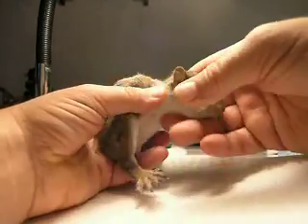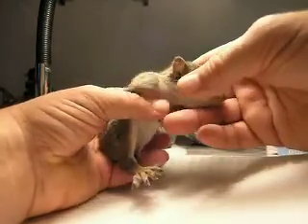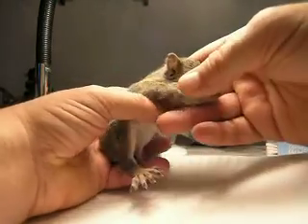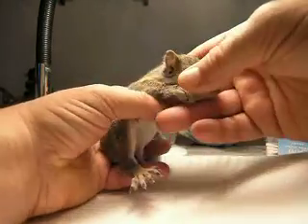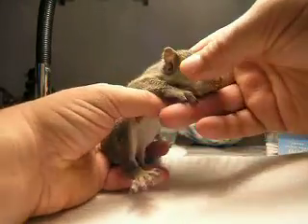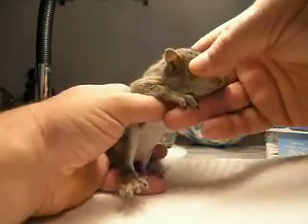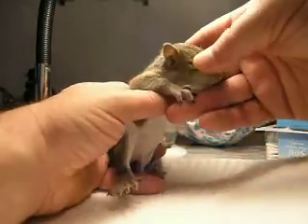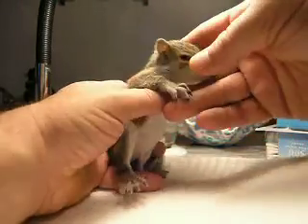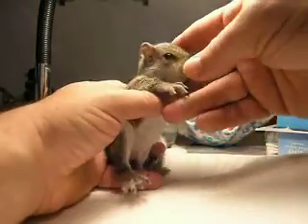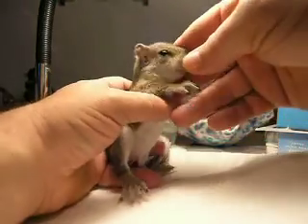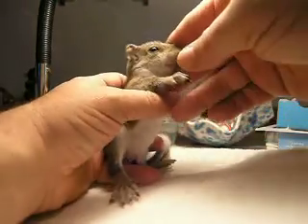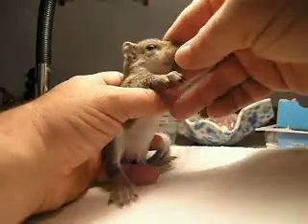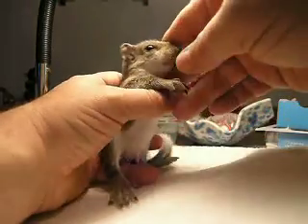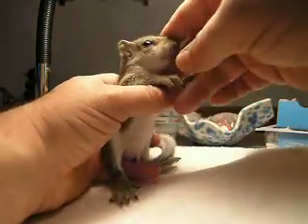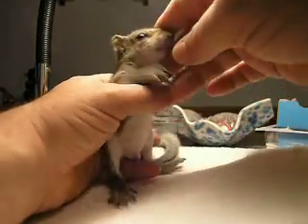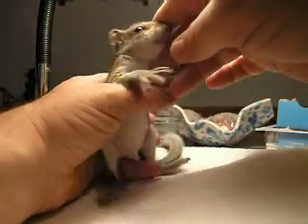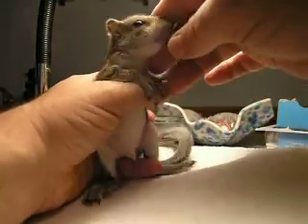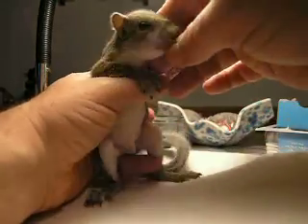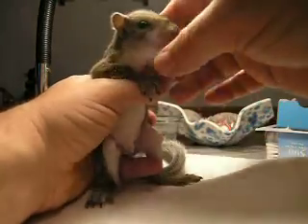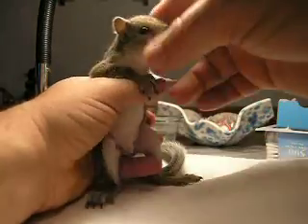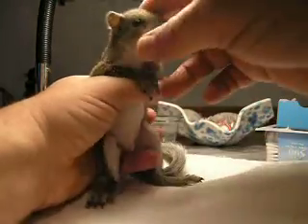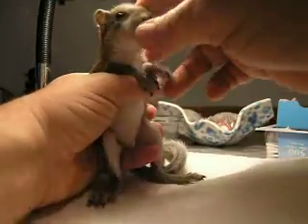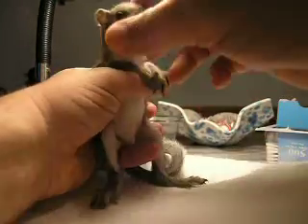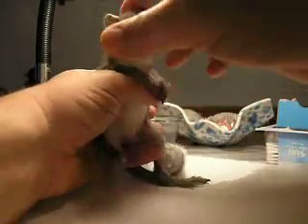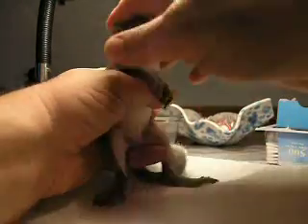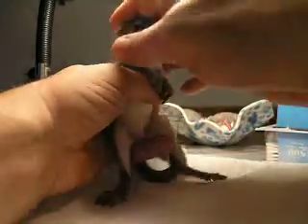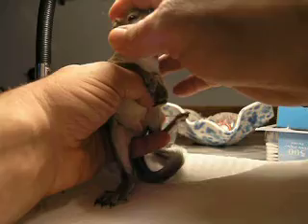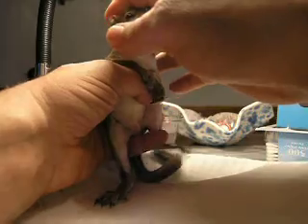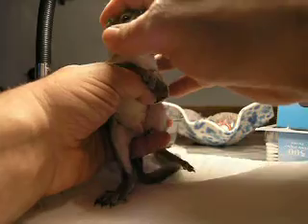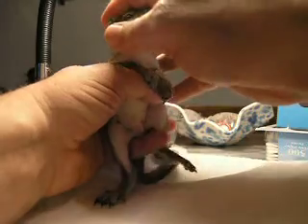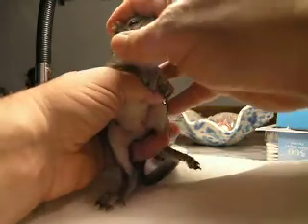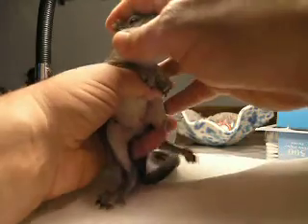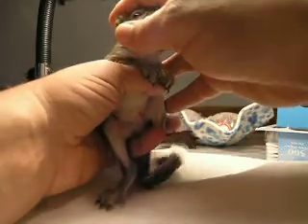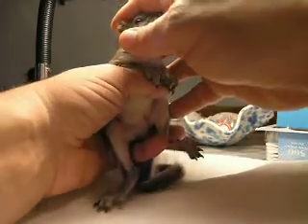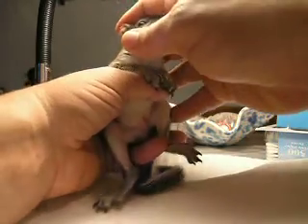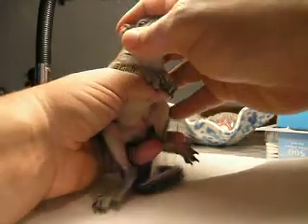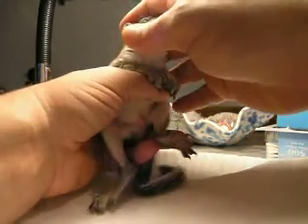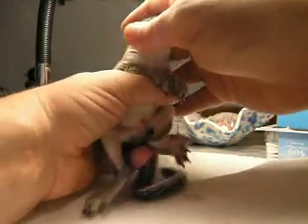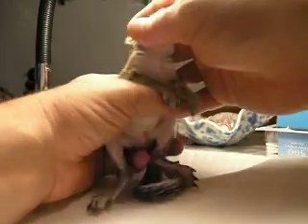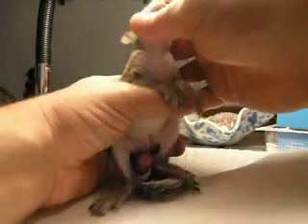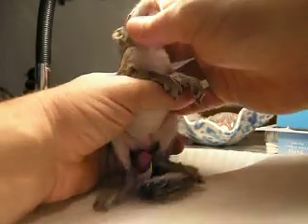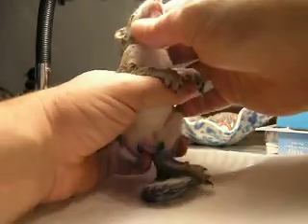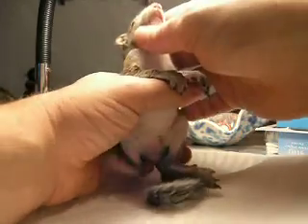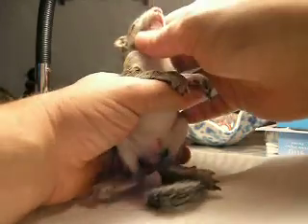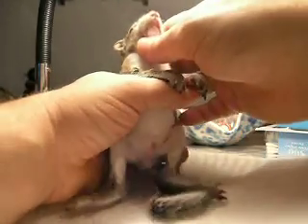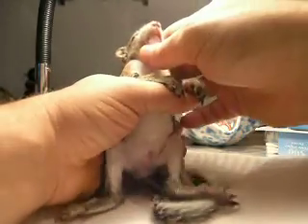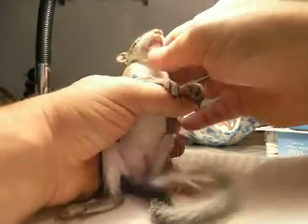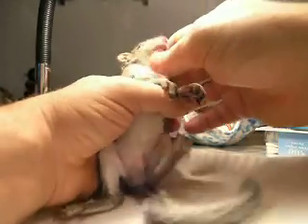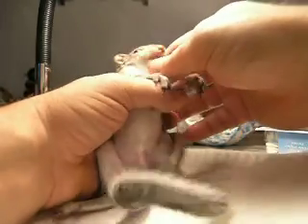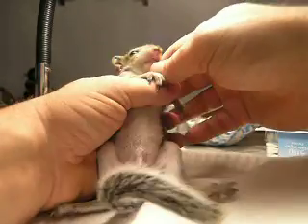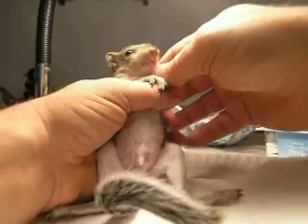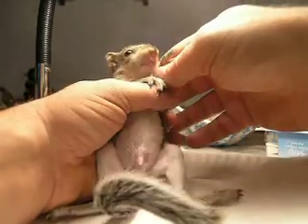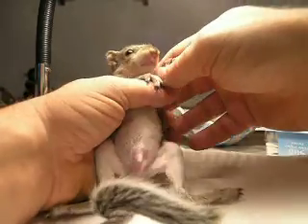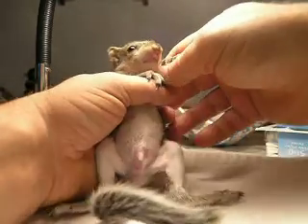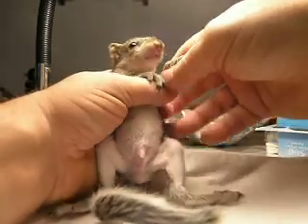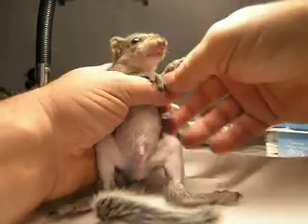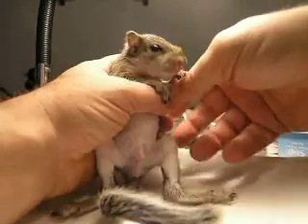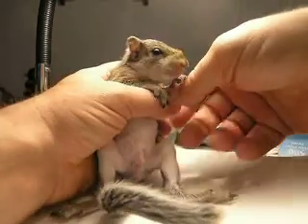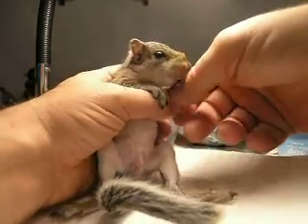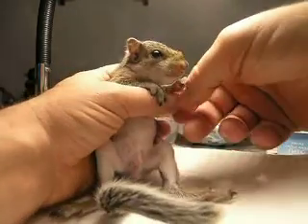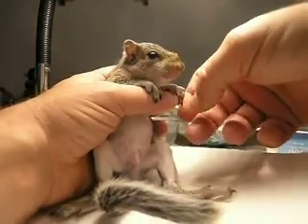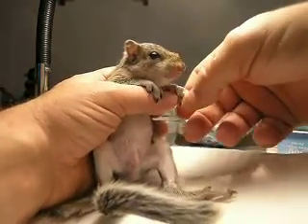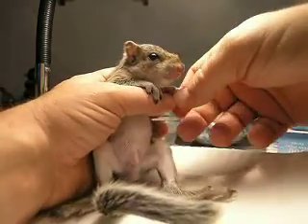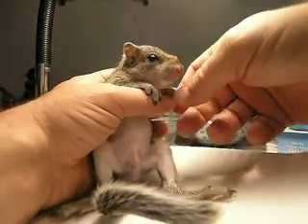We just finished feeding Bobo. He took on quite a bit of formula. He did, while we were off camera, try the banana and grape.